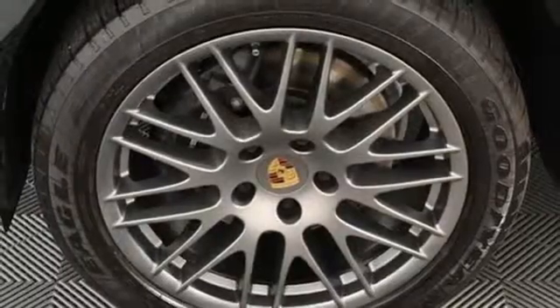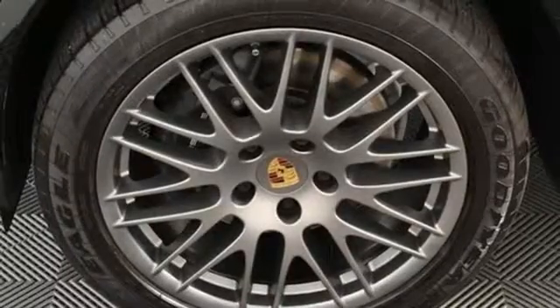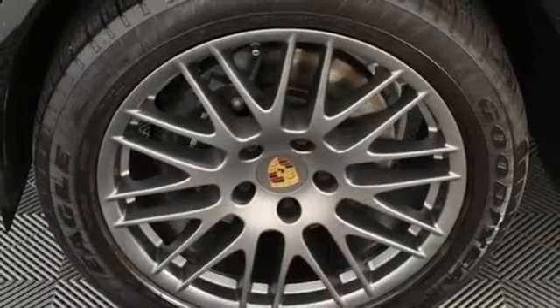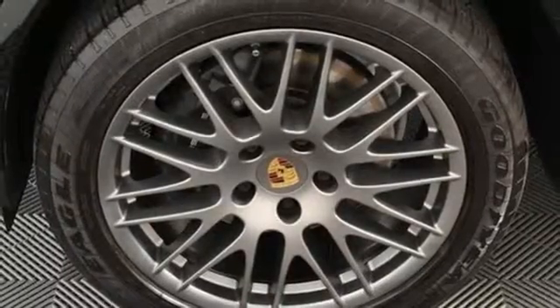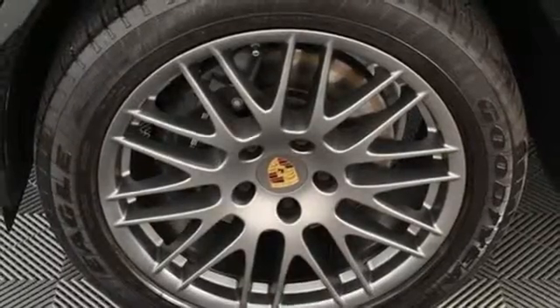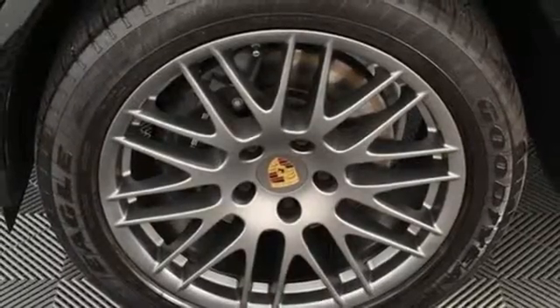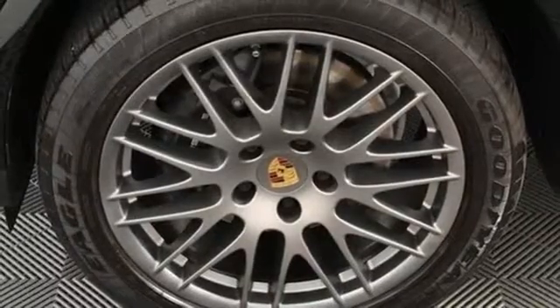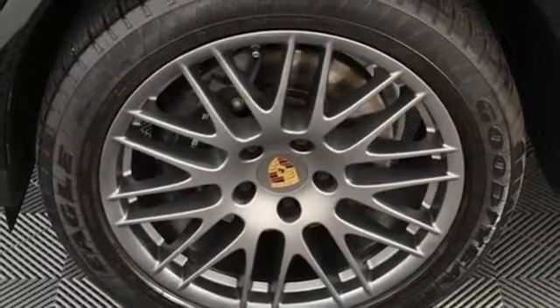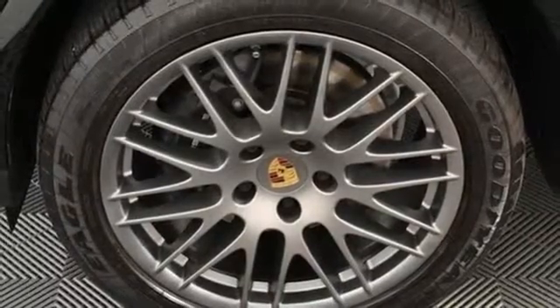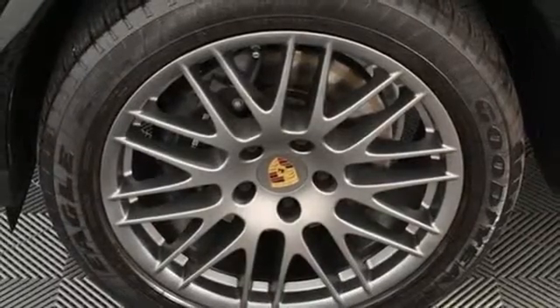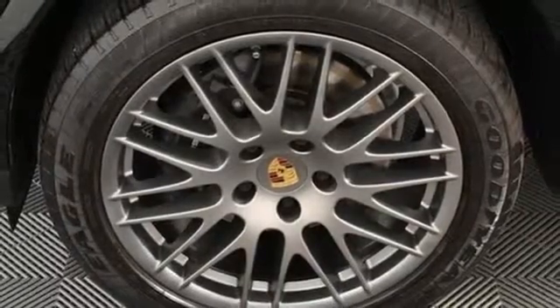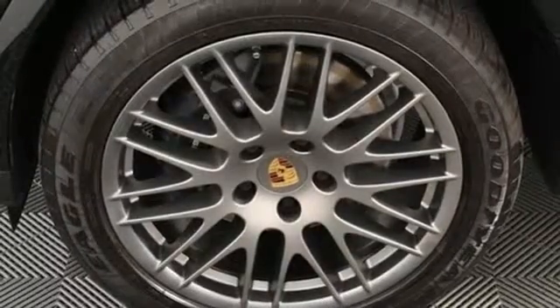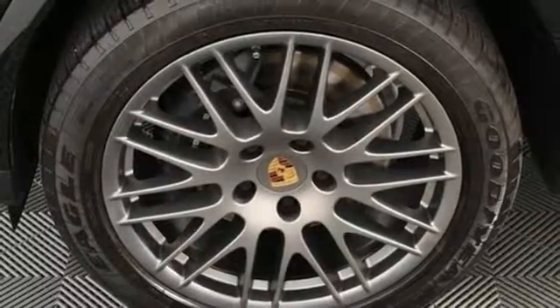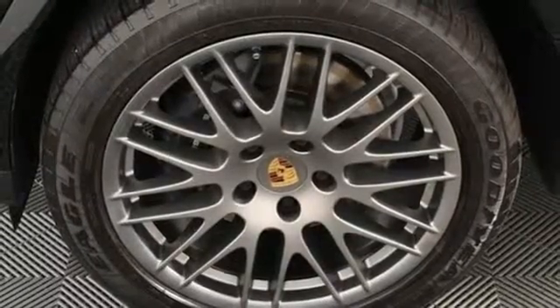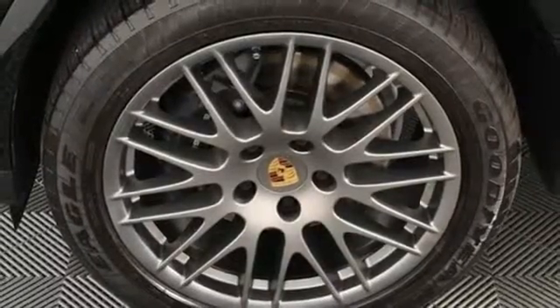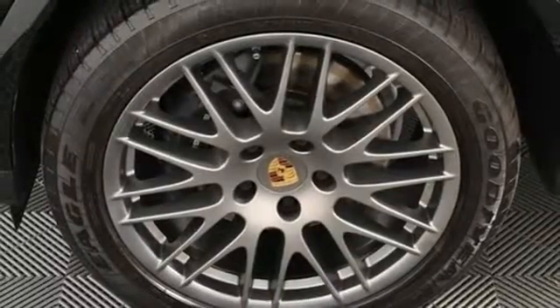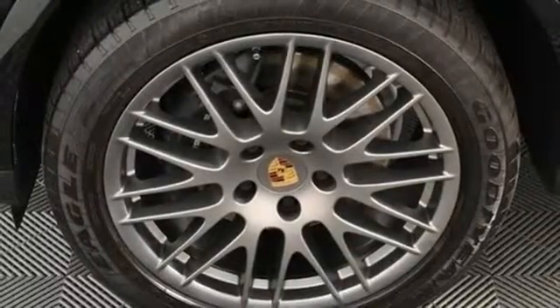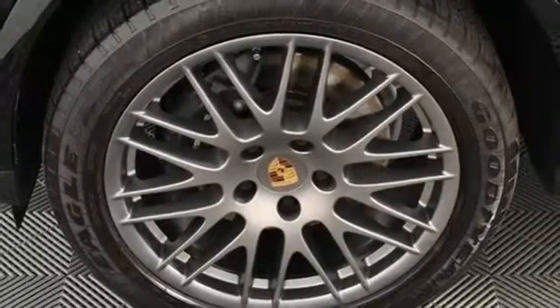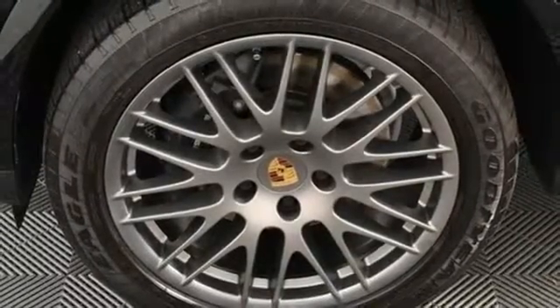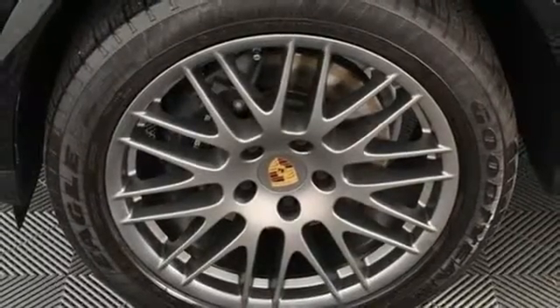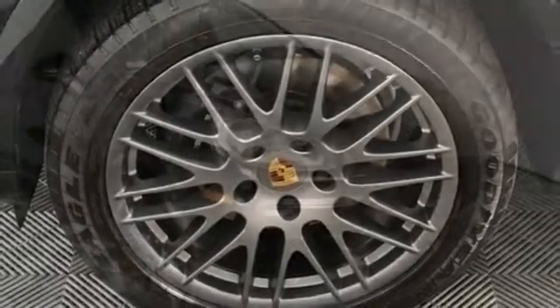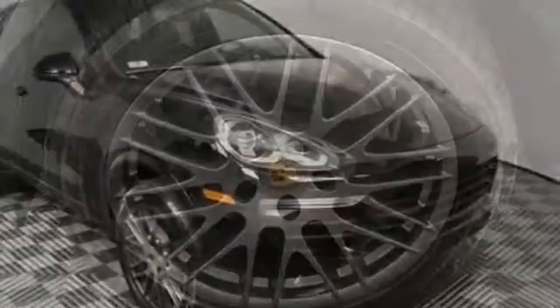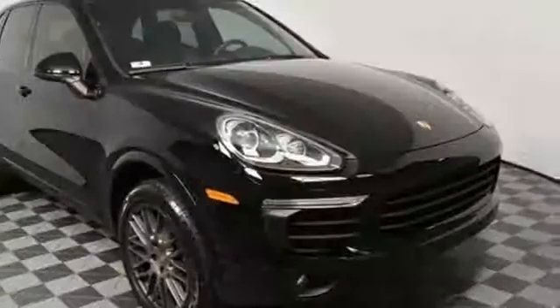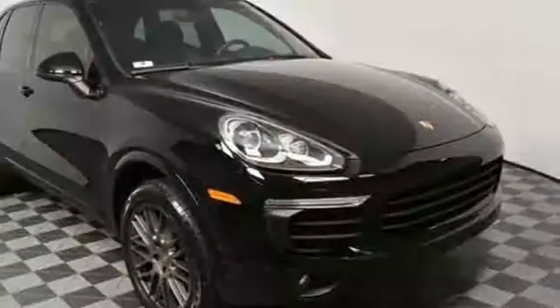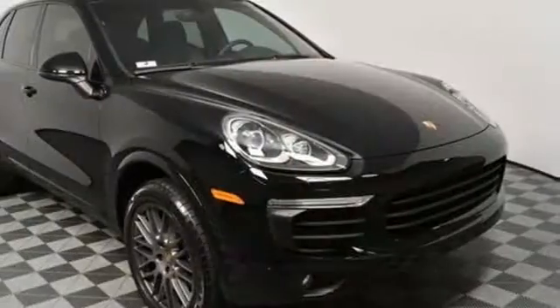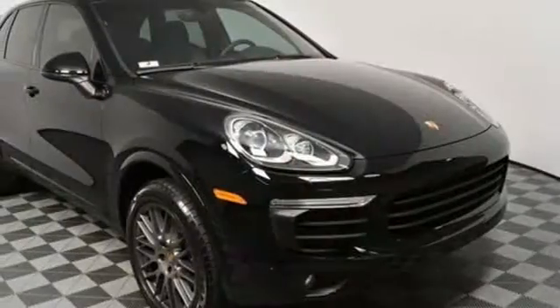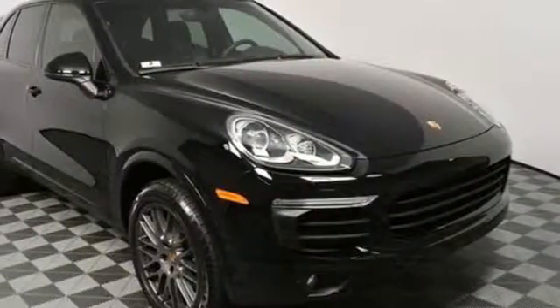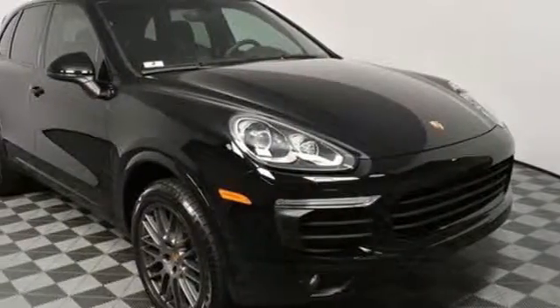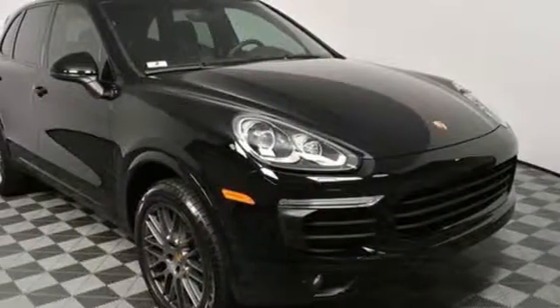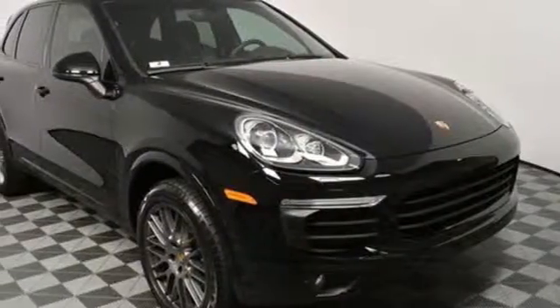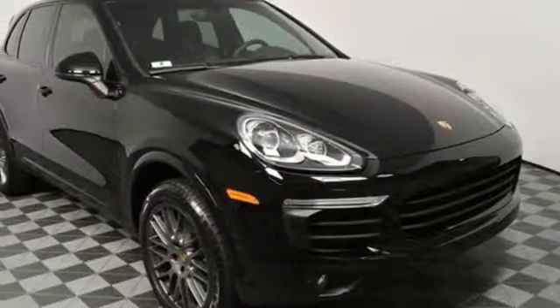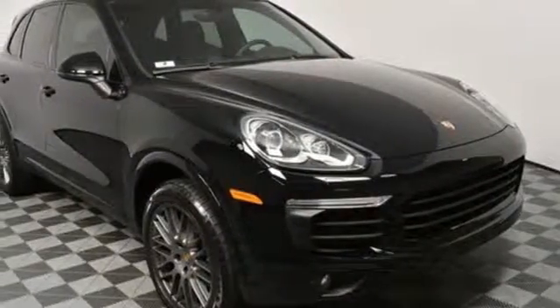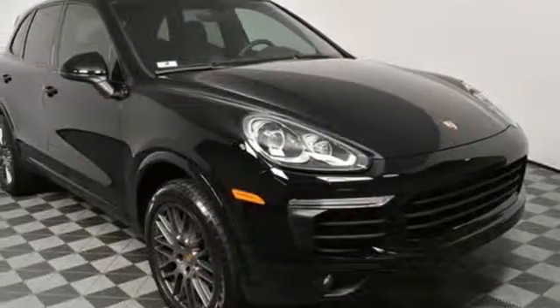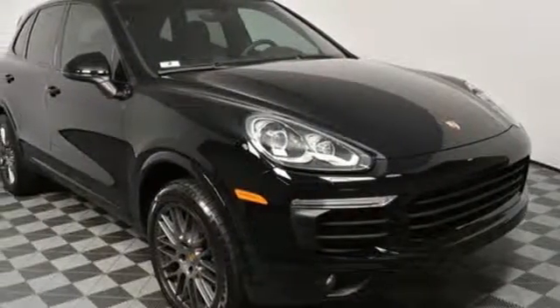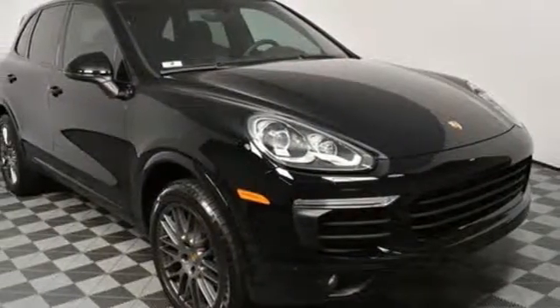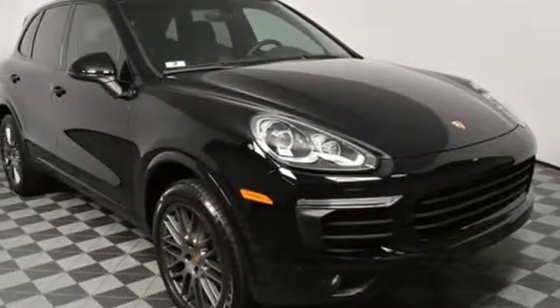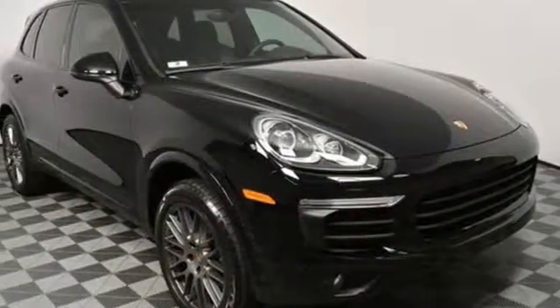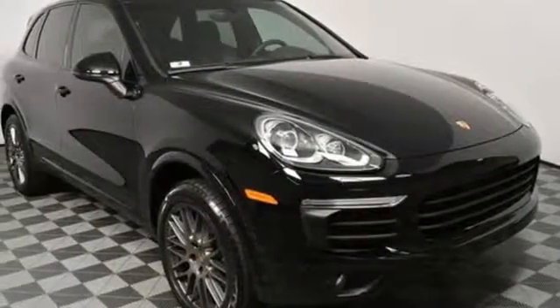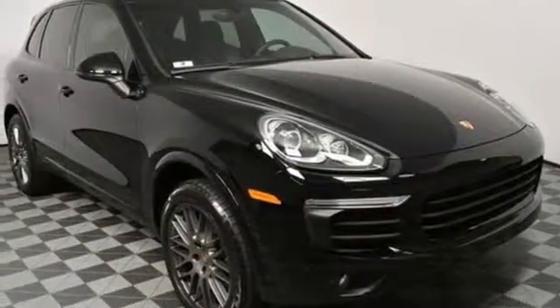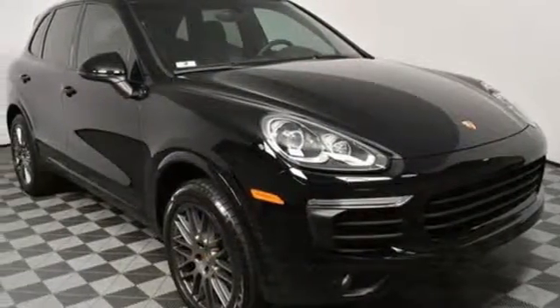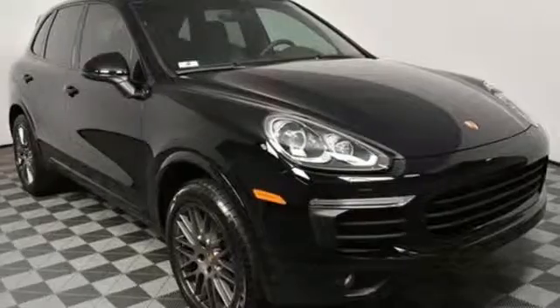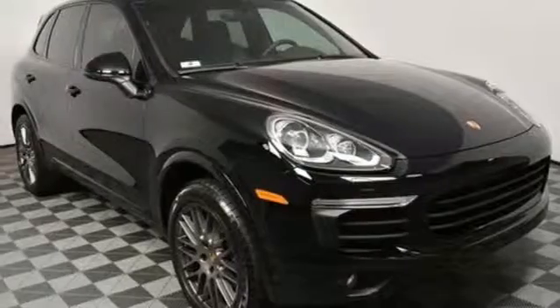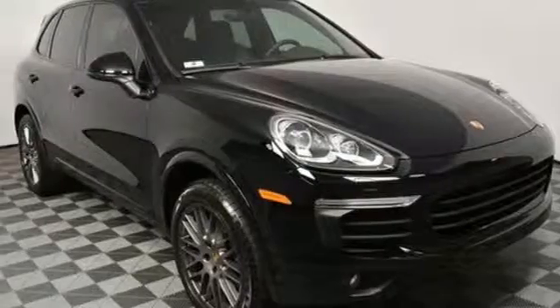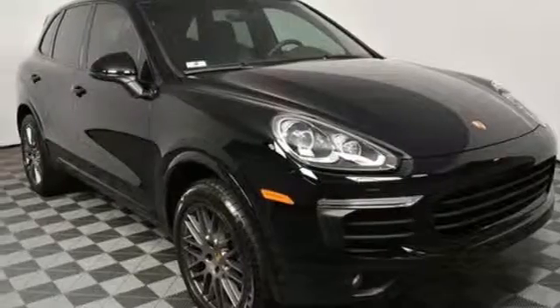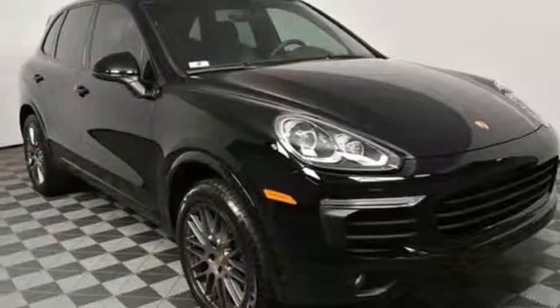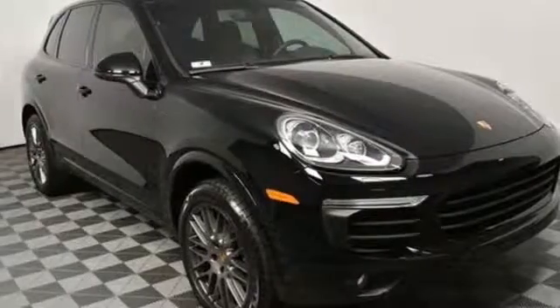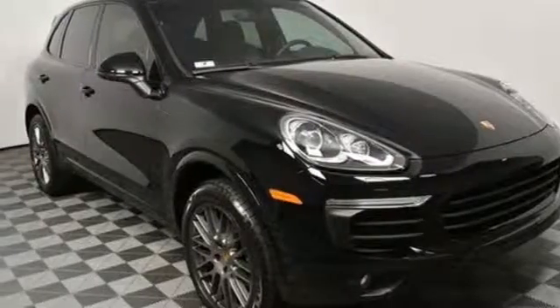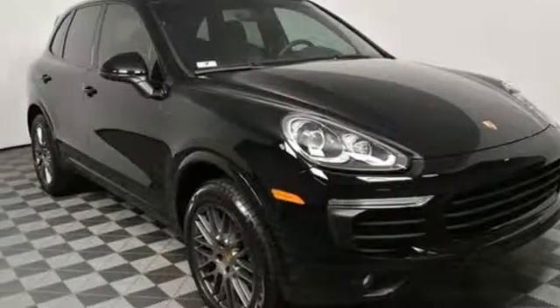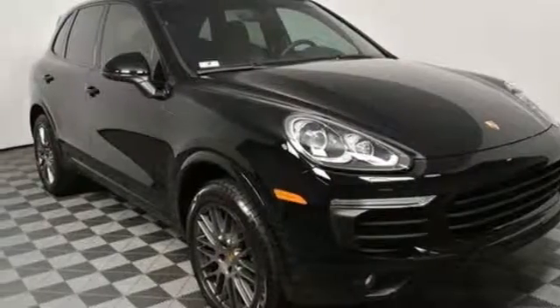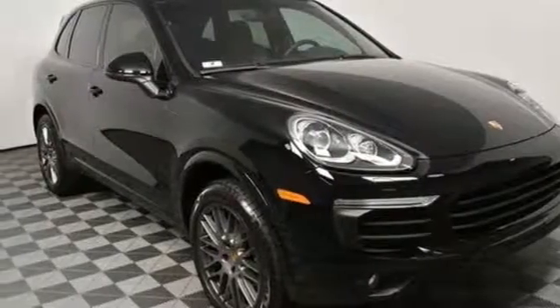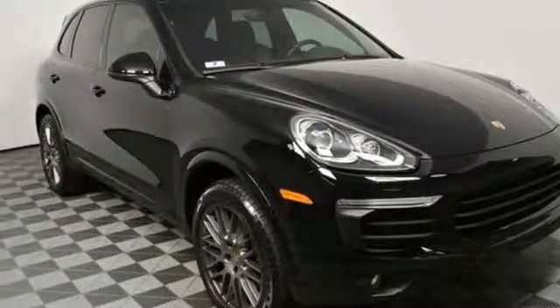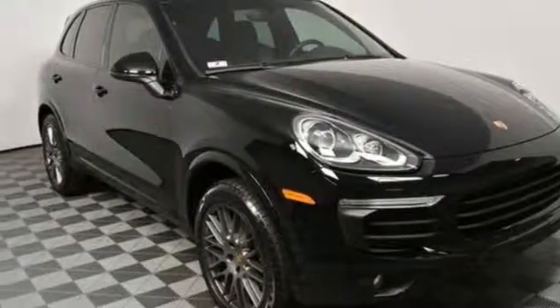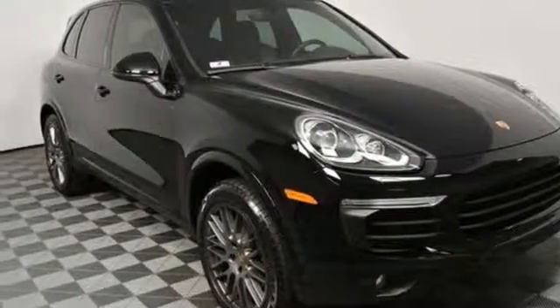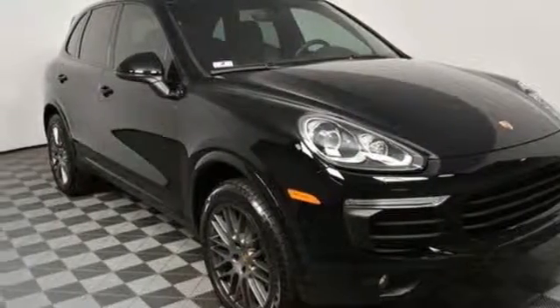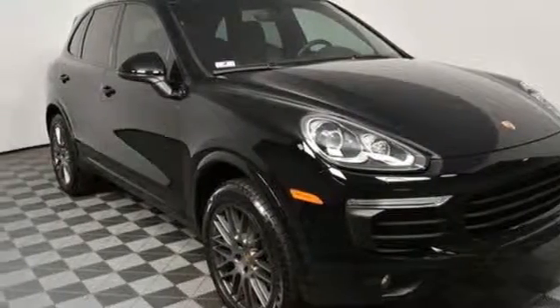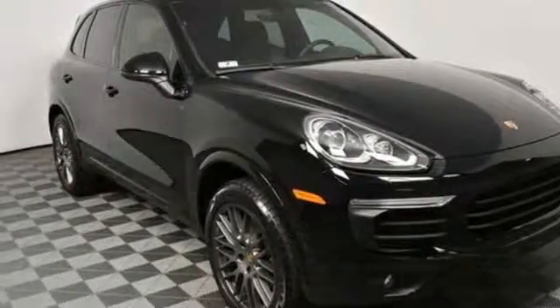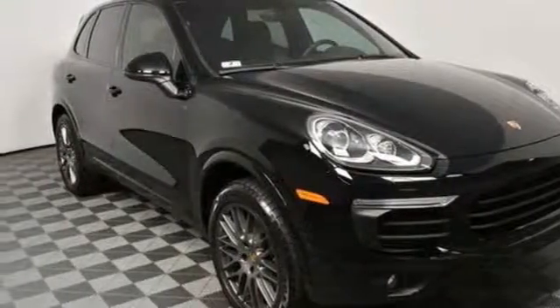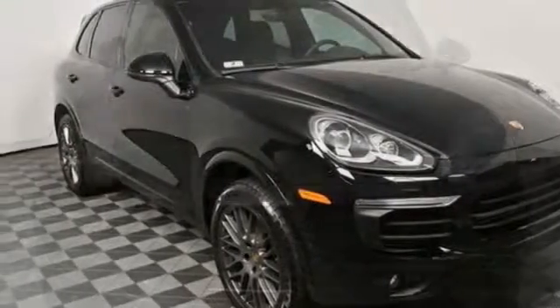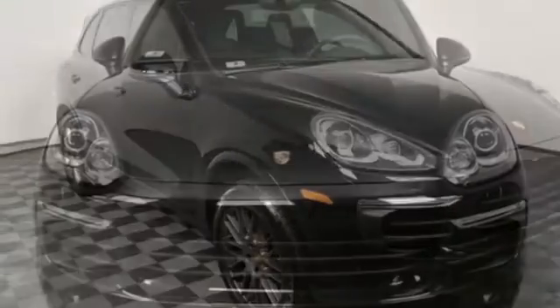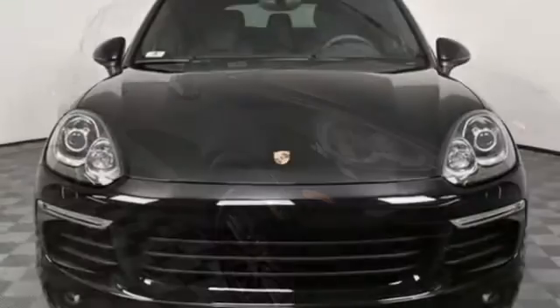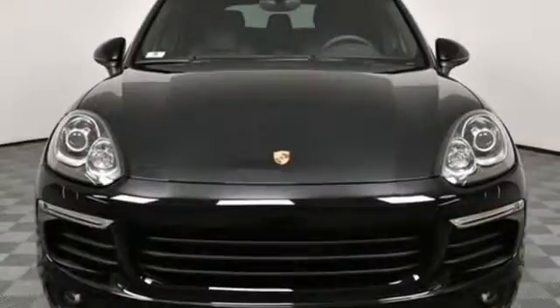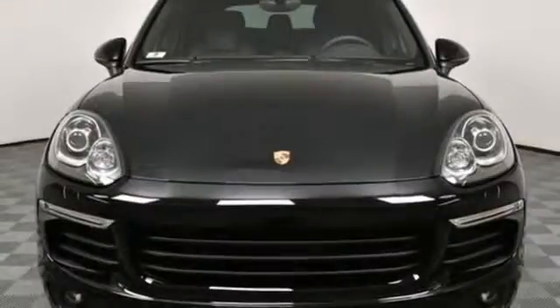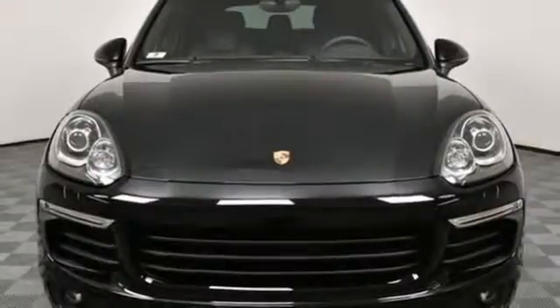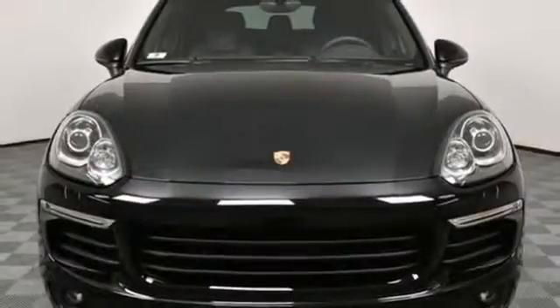V6 engine, active grille shutters, gas pressurized shocks, and power heated mirrors.